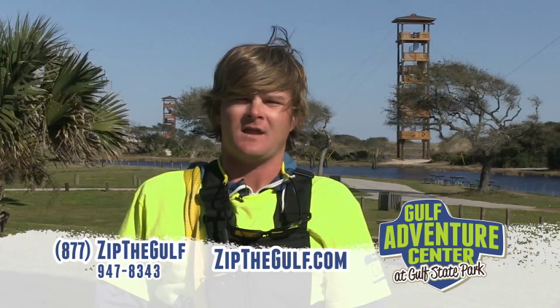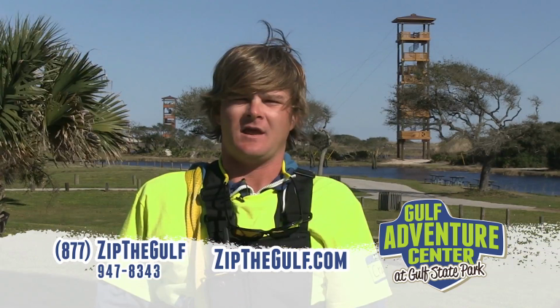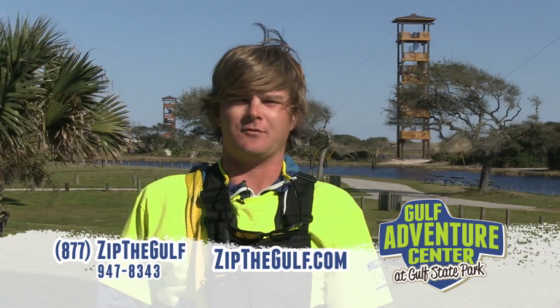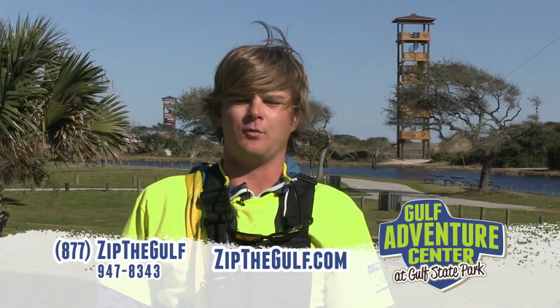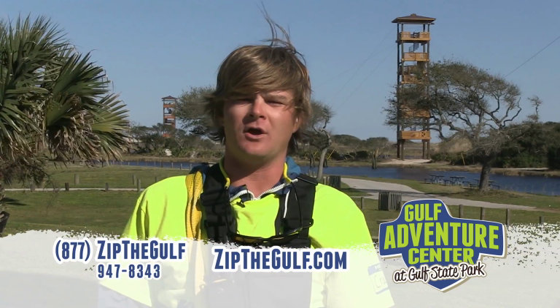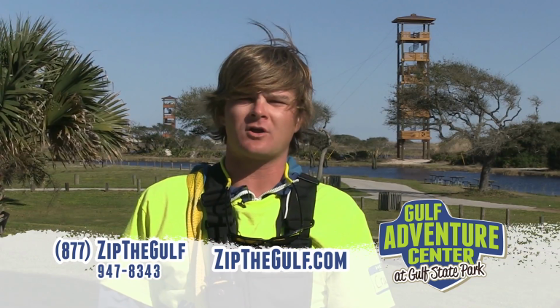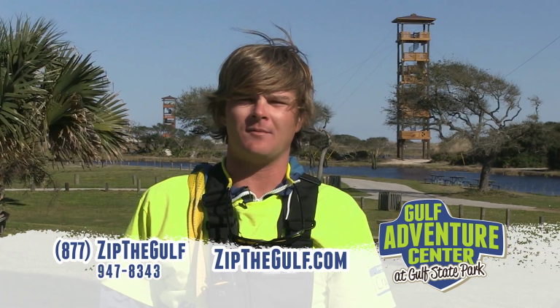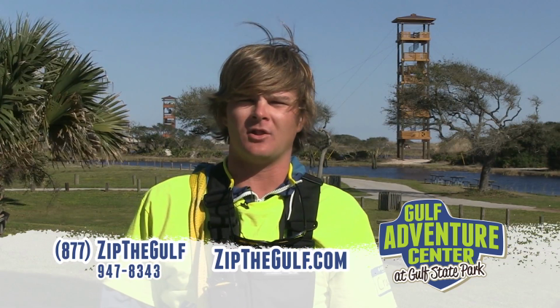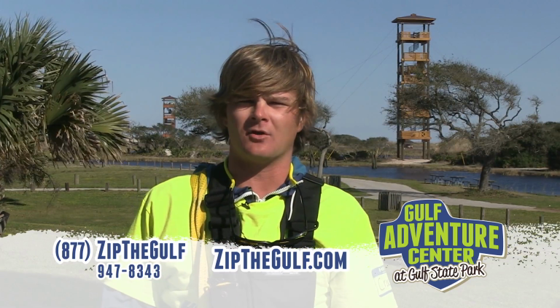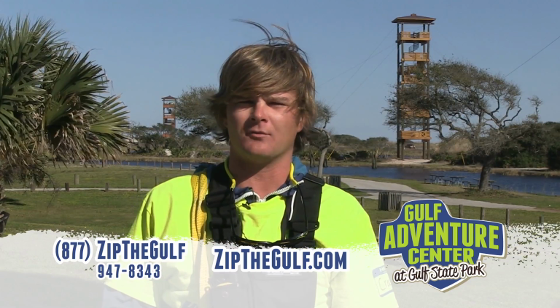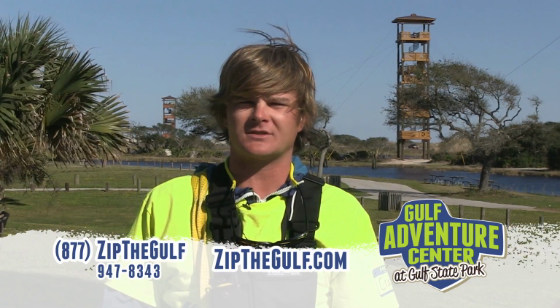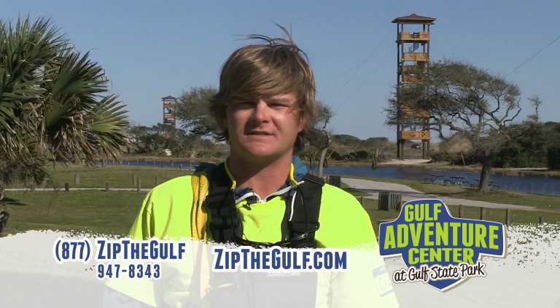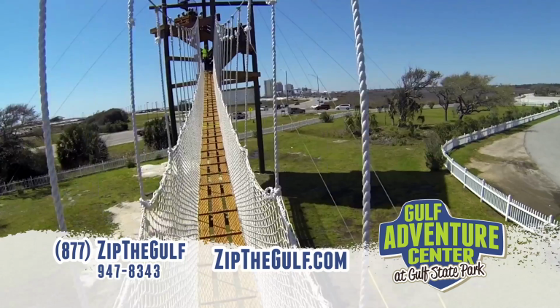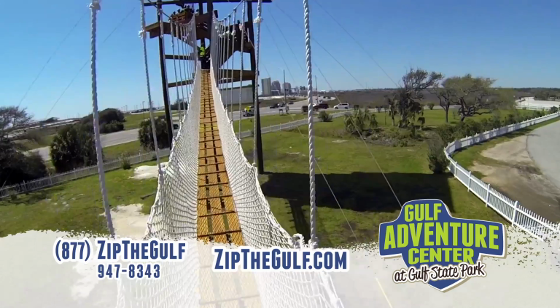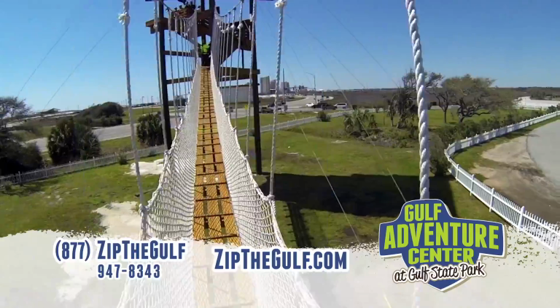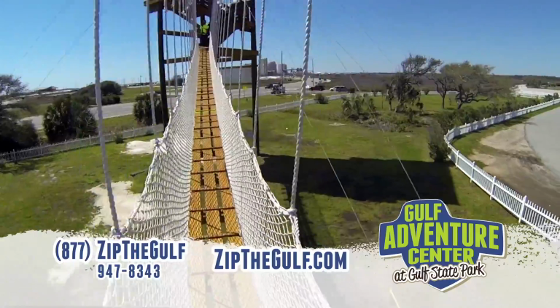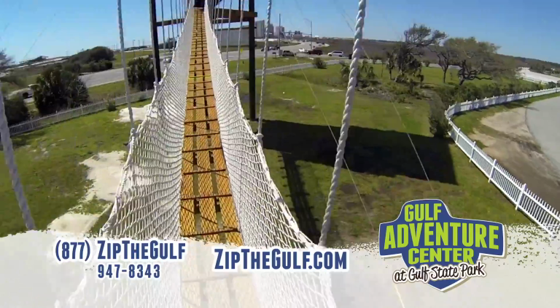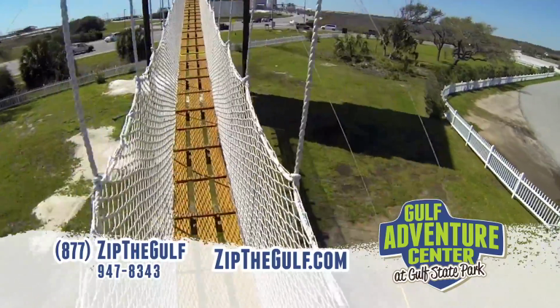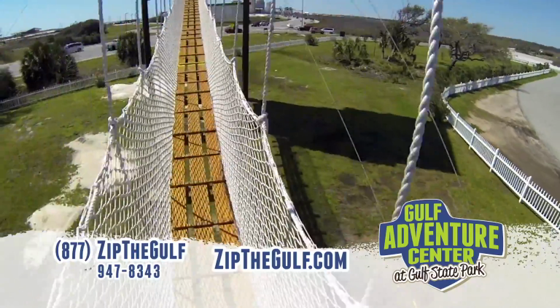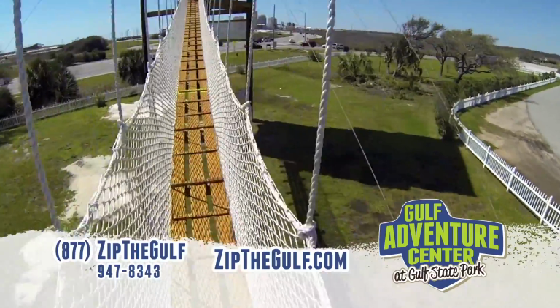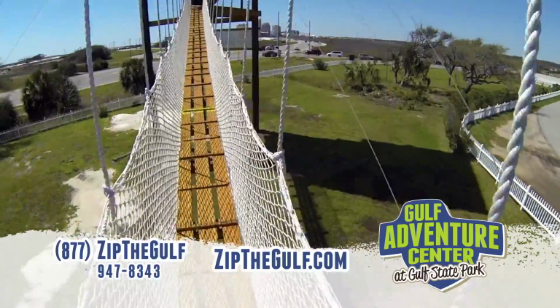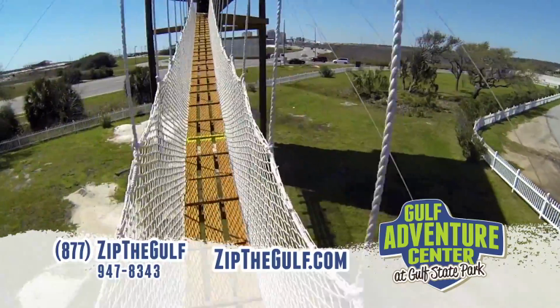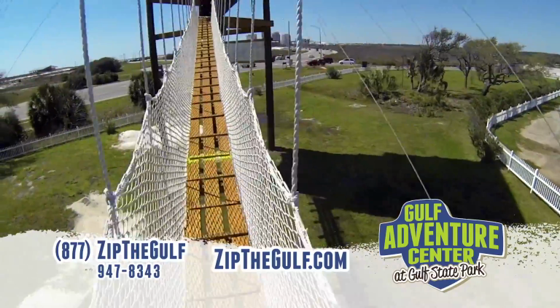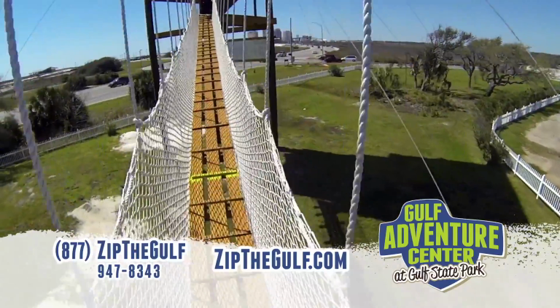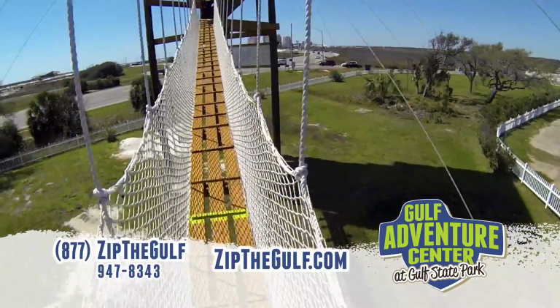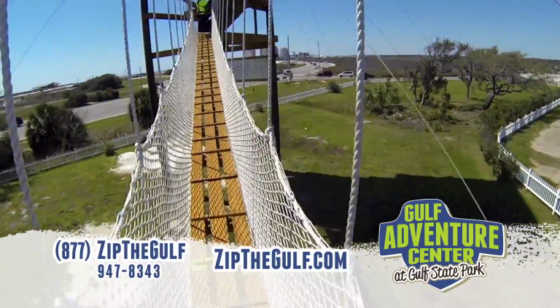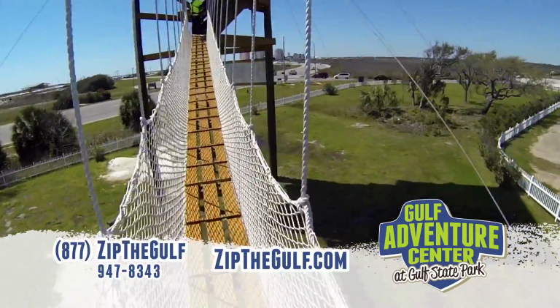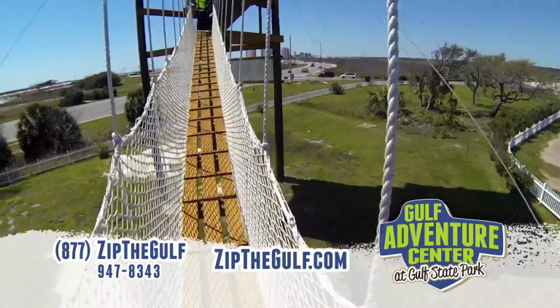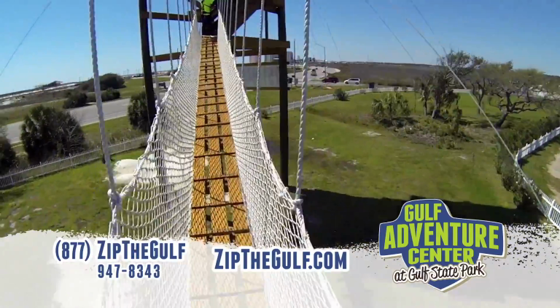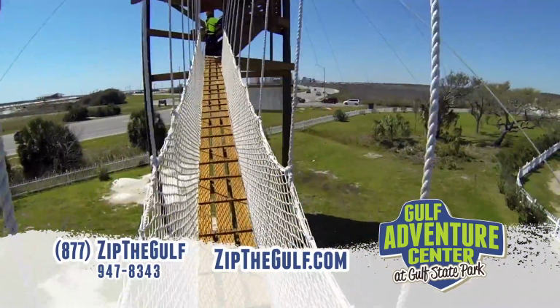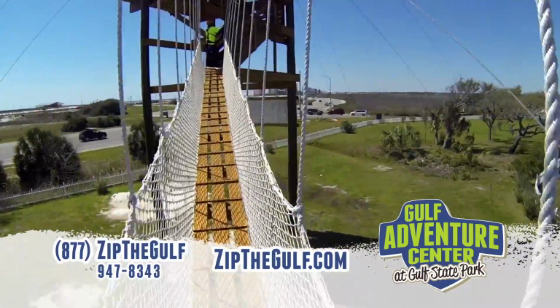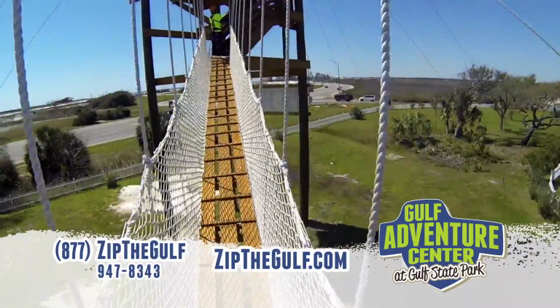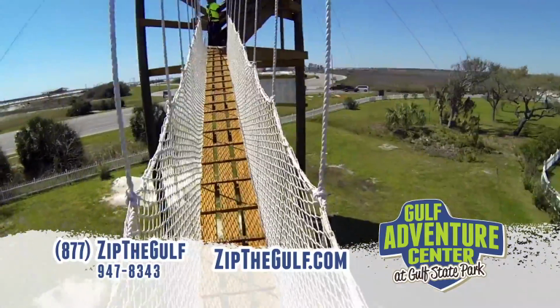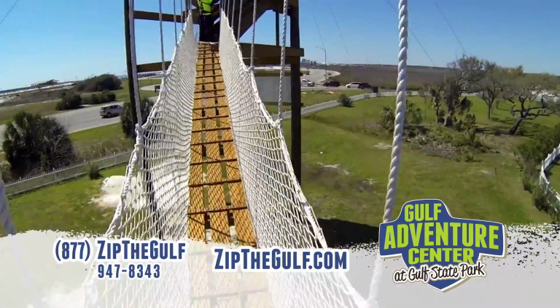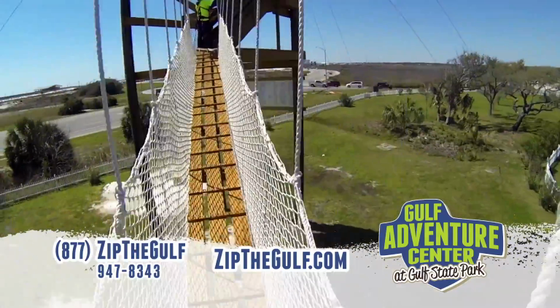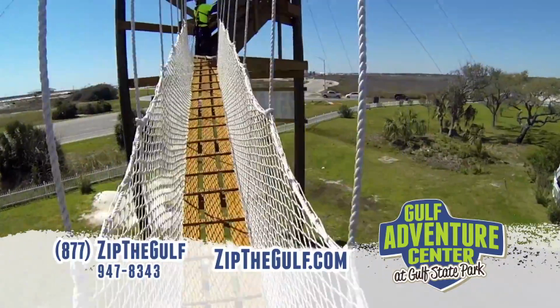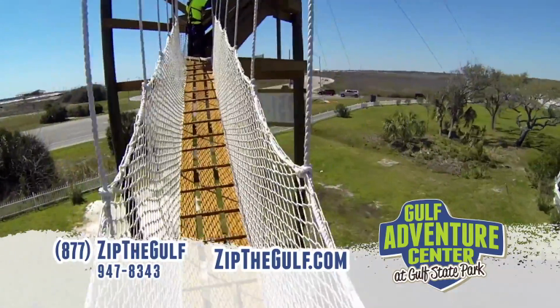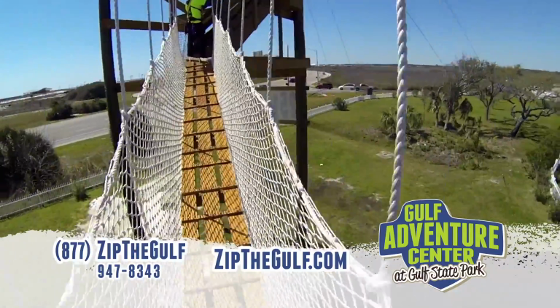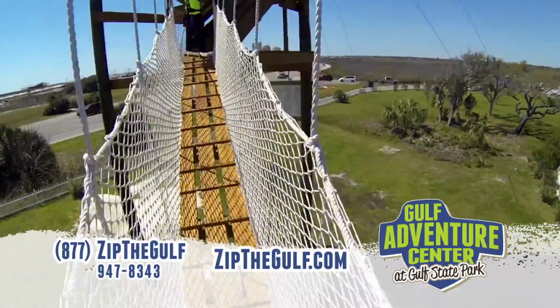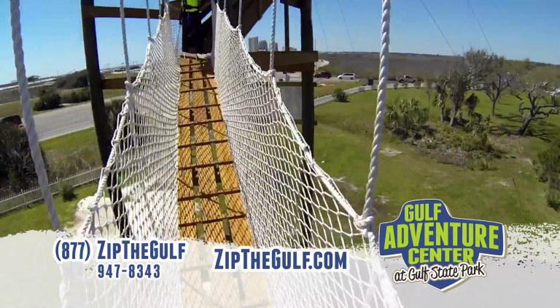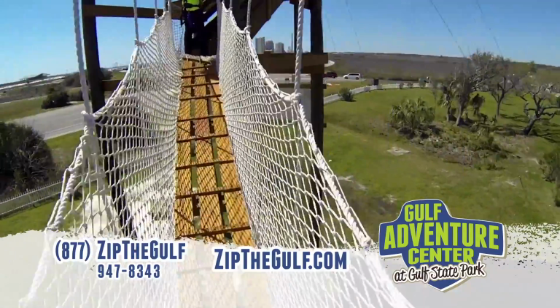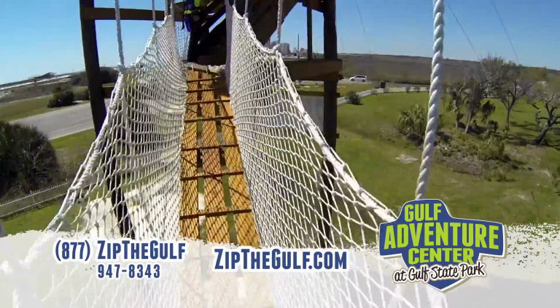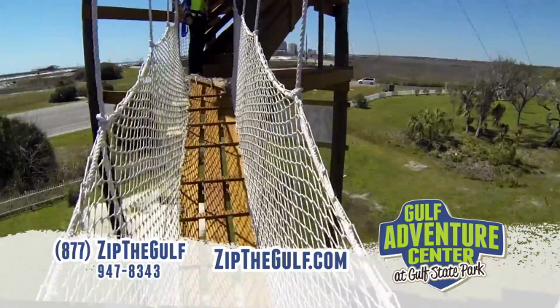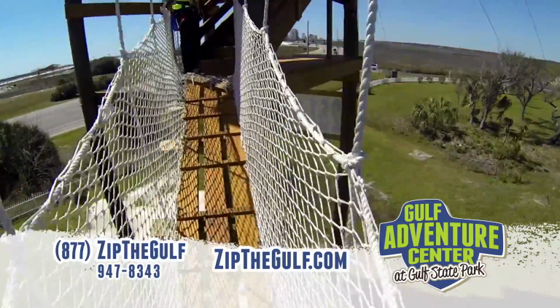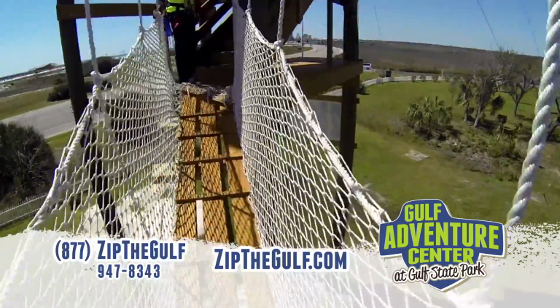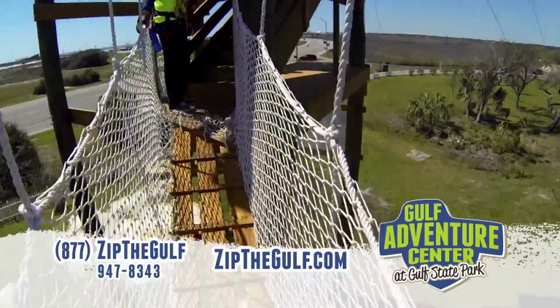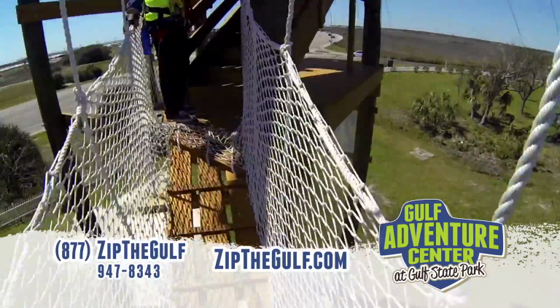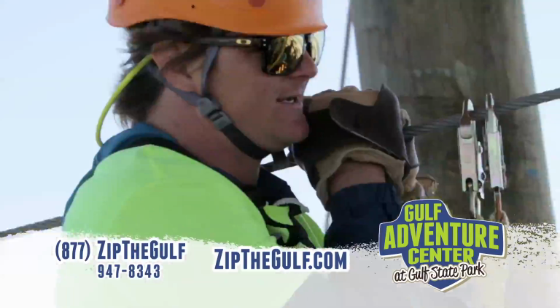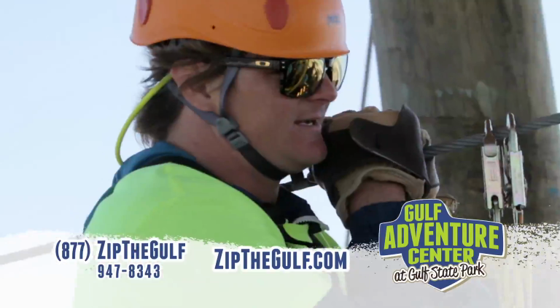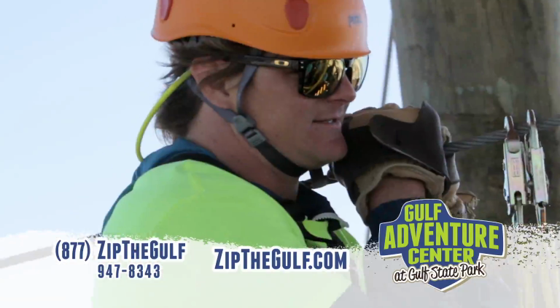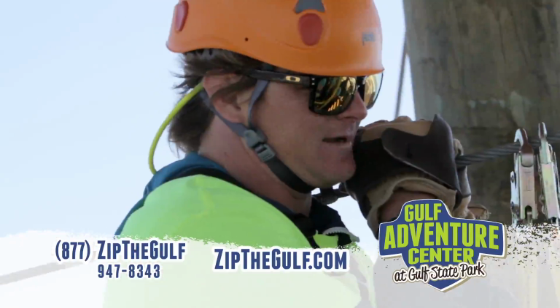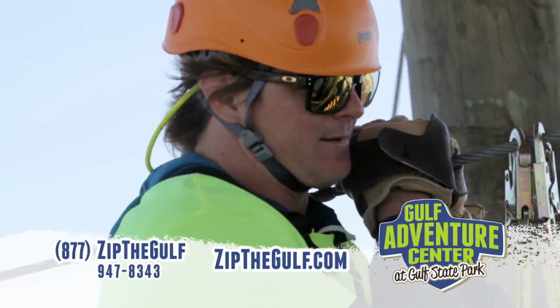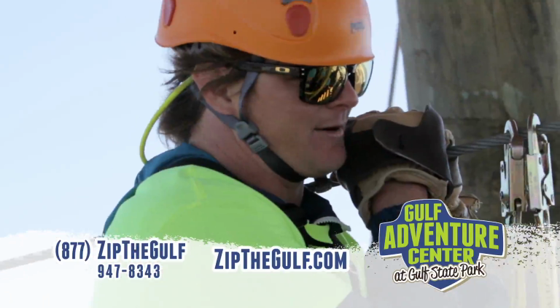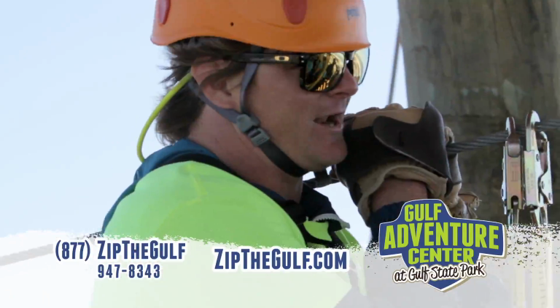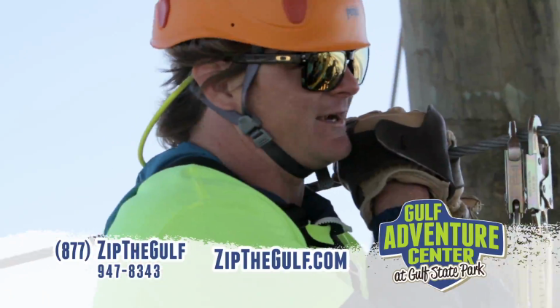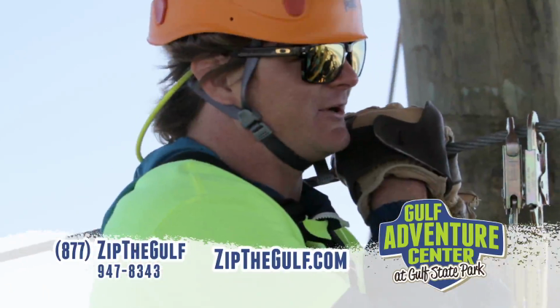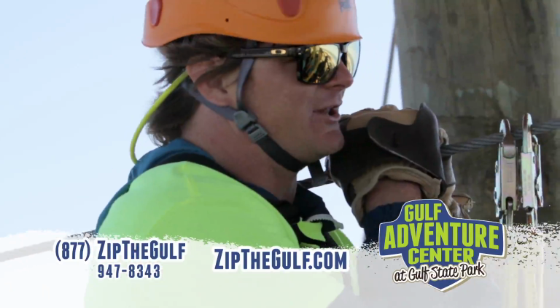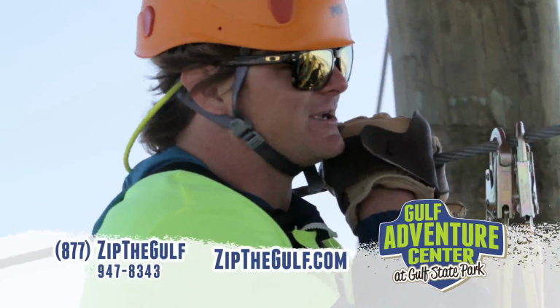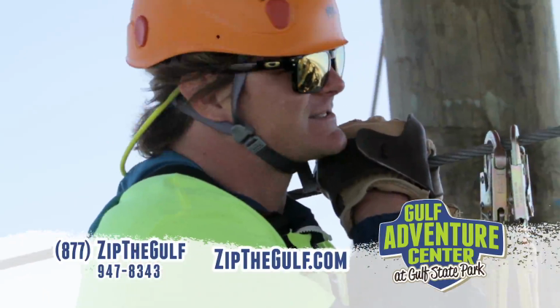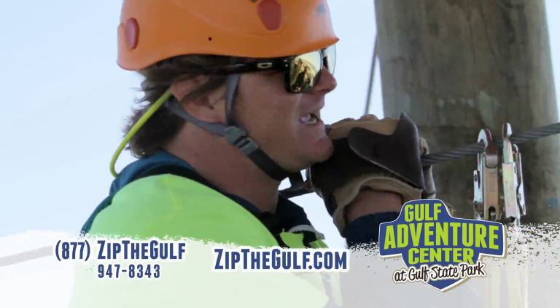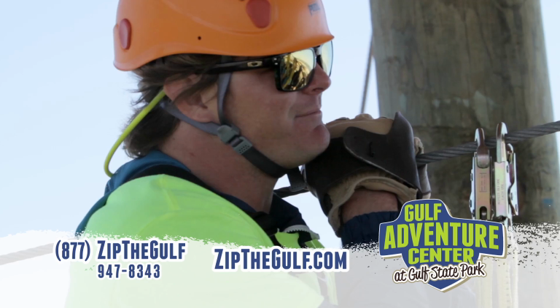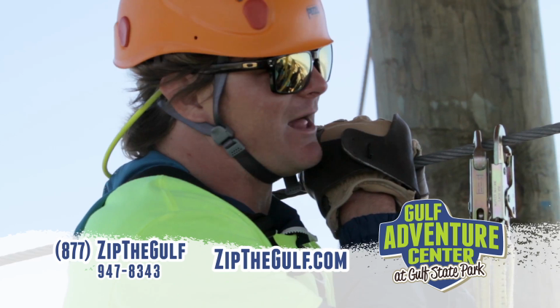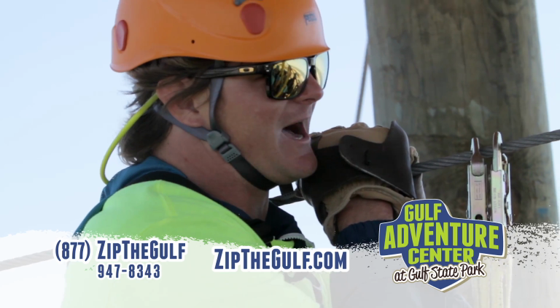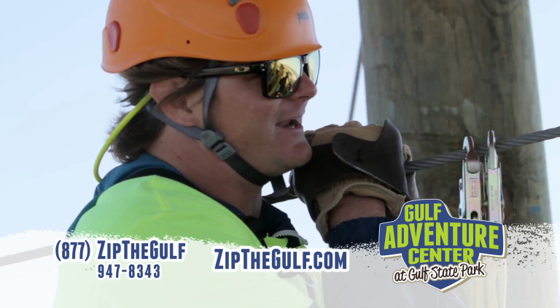If you will come along with us now, we're going to take you on a tour of the Hummingbird Ziplines. Am I ready for all those ziplines?